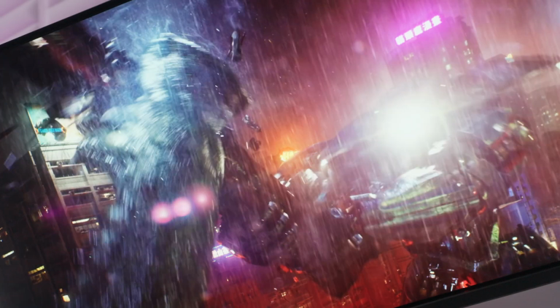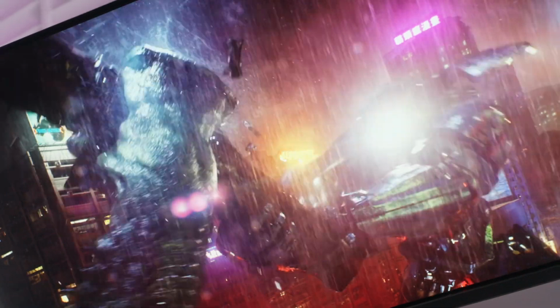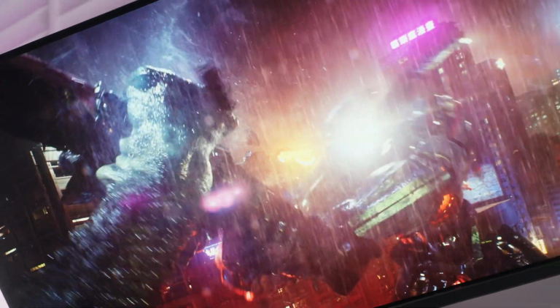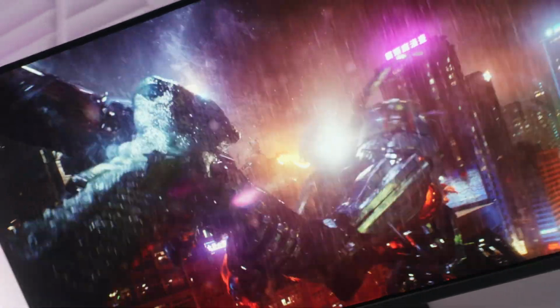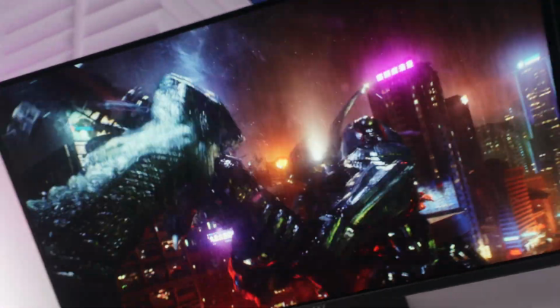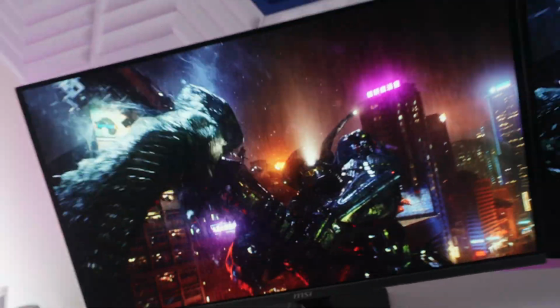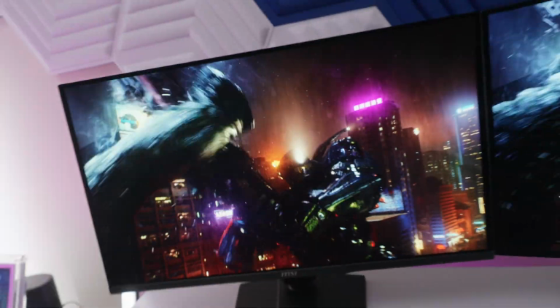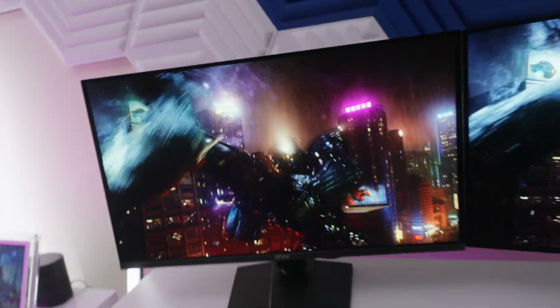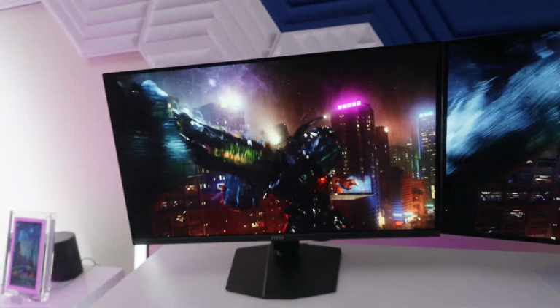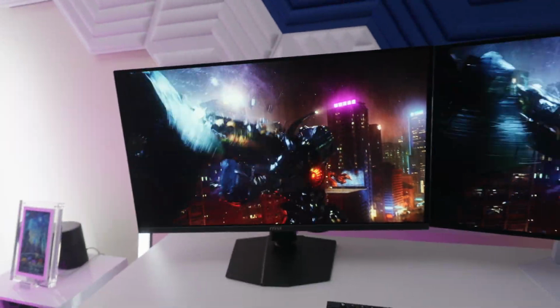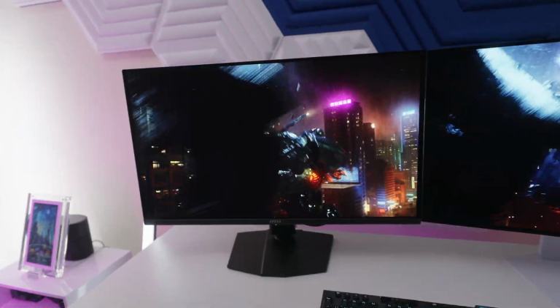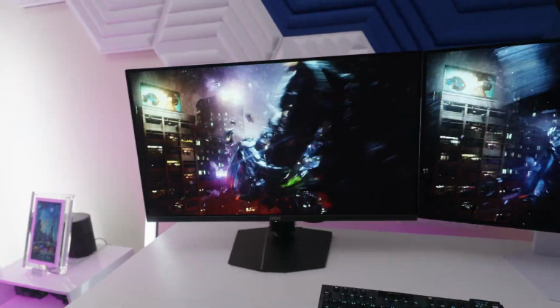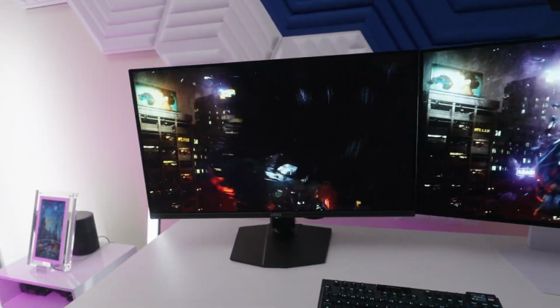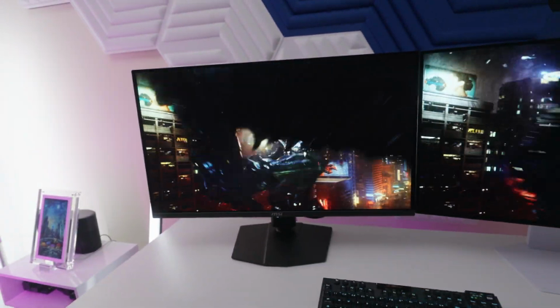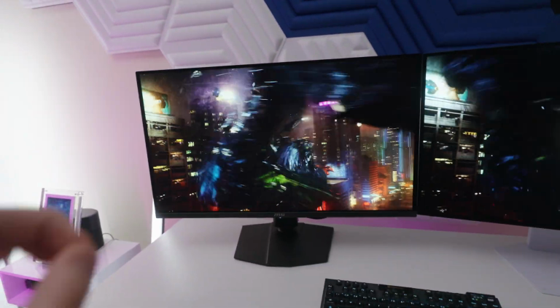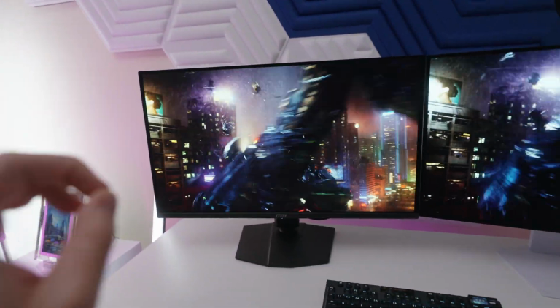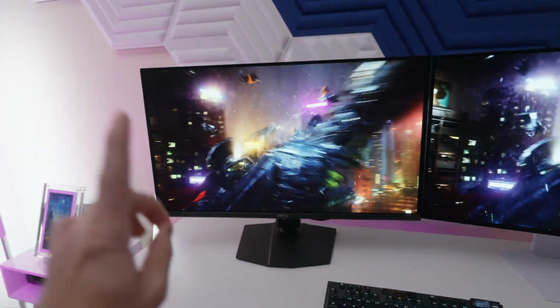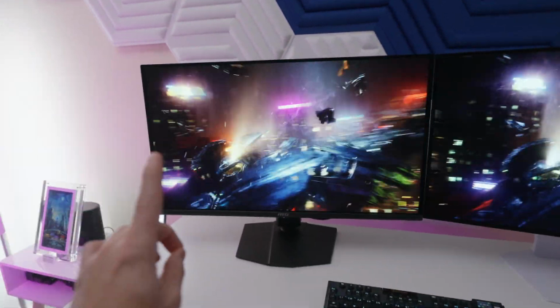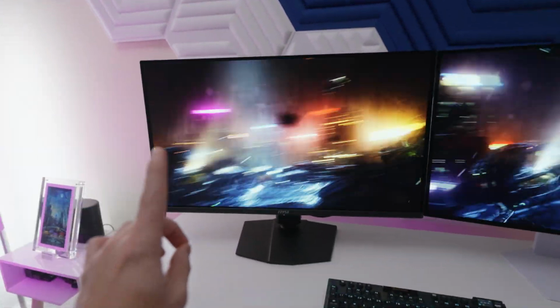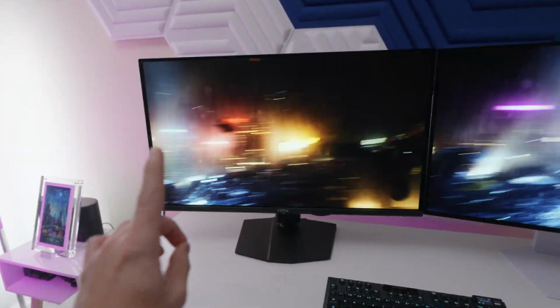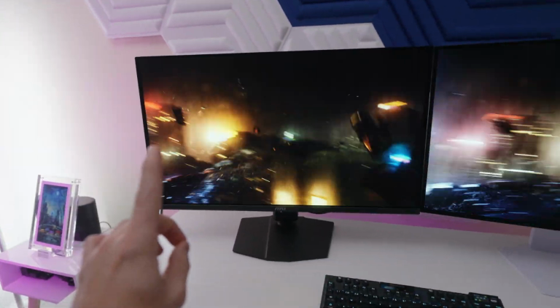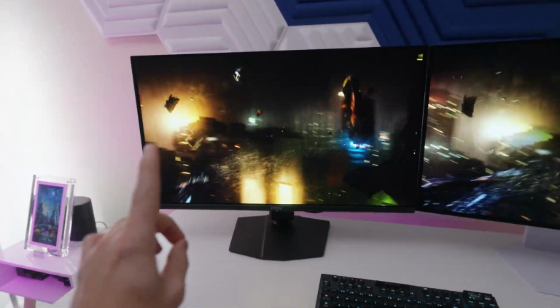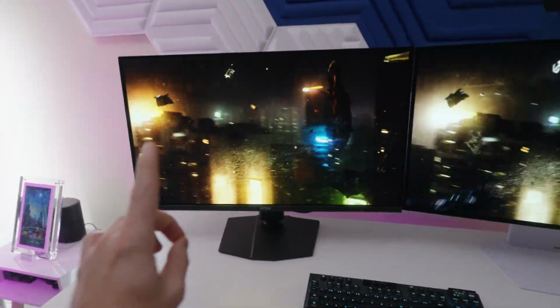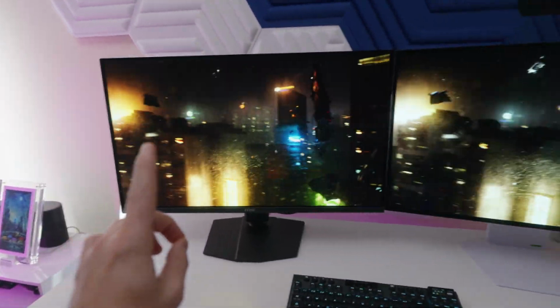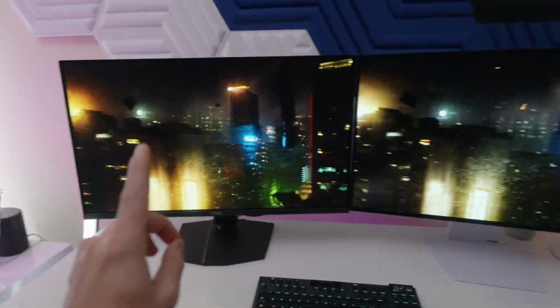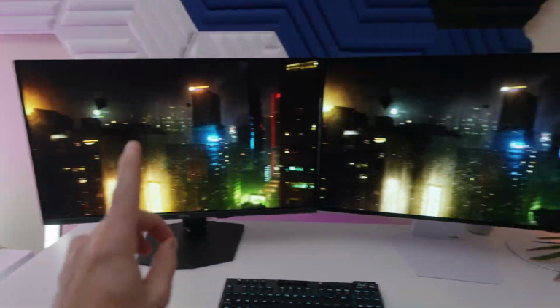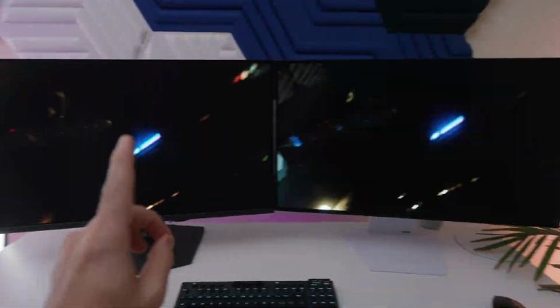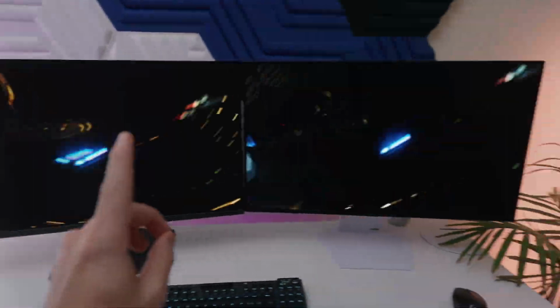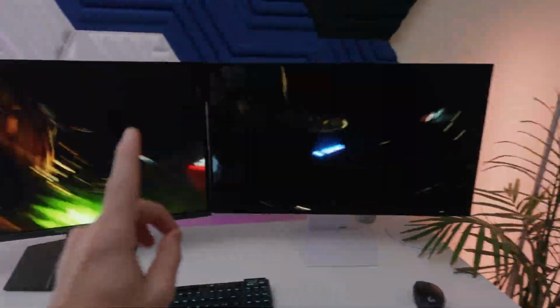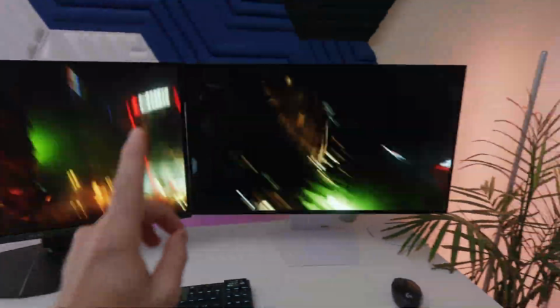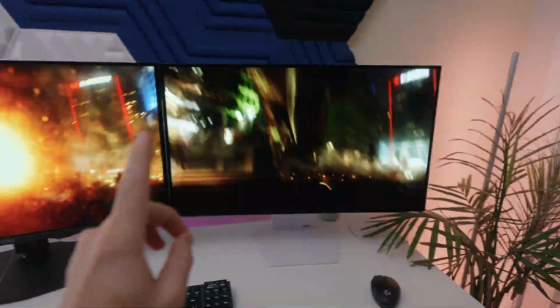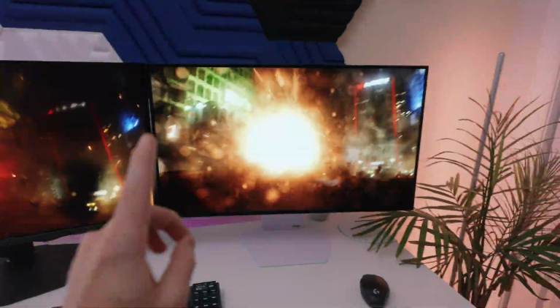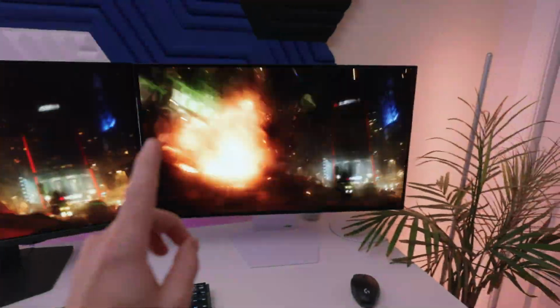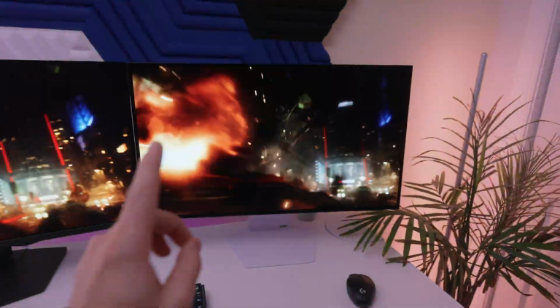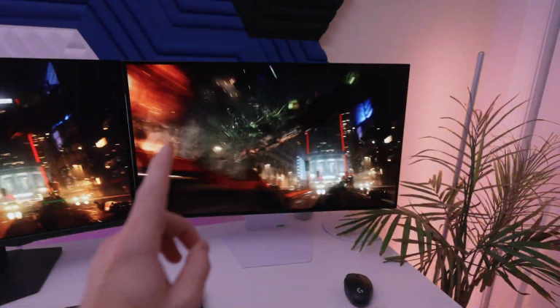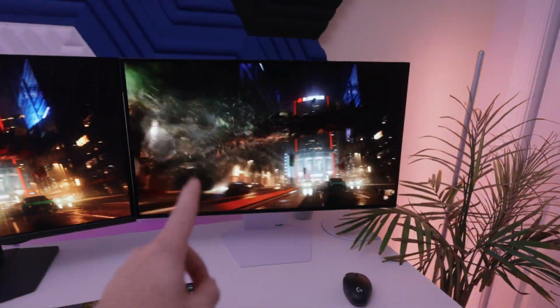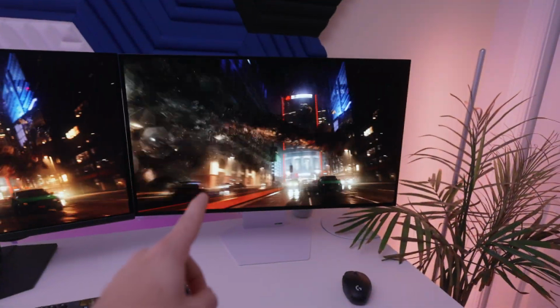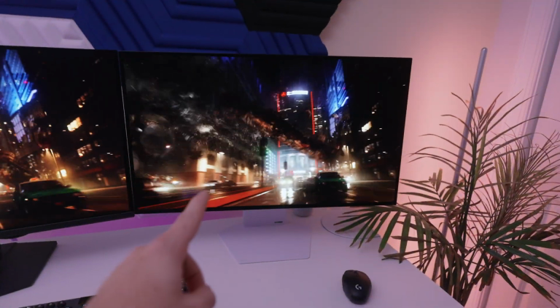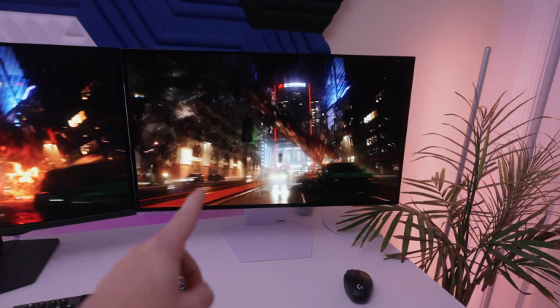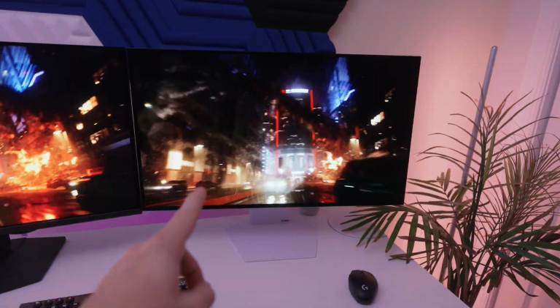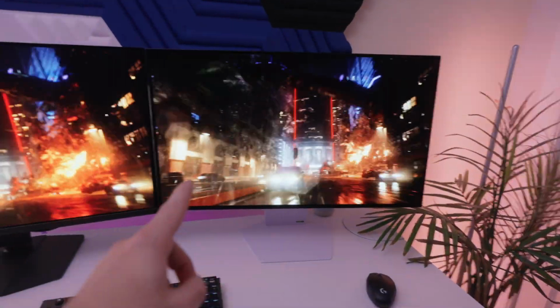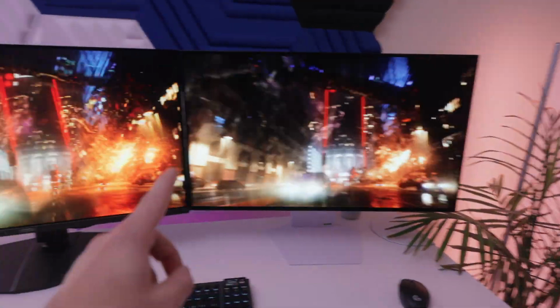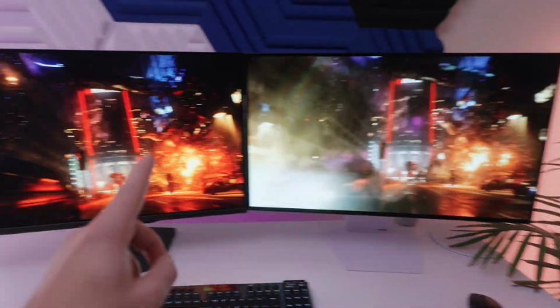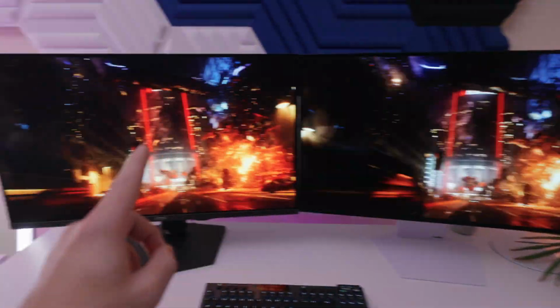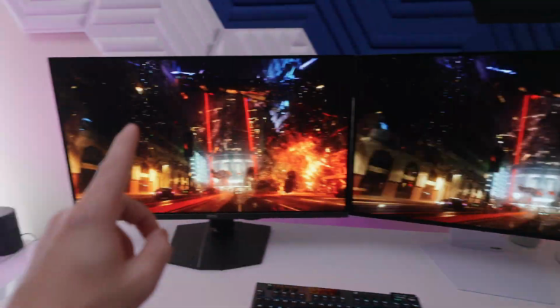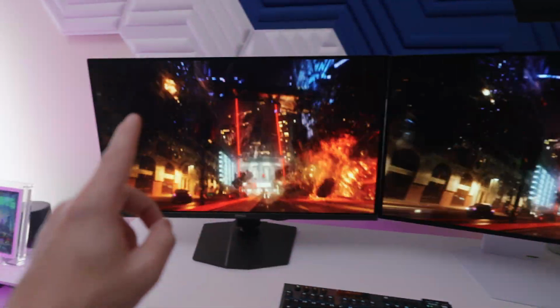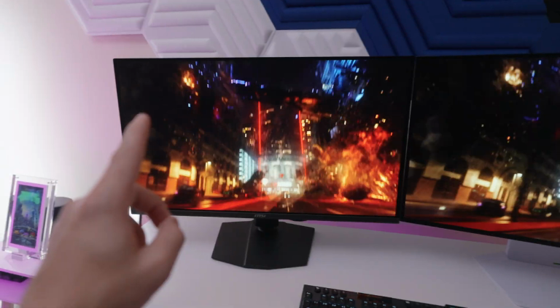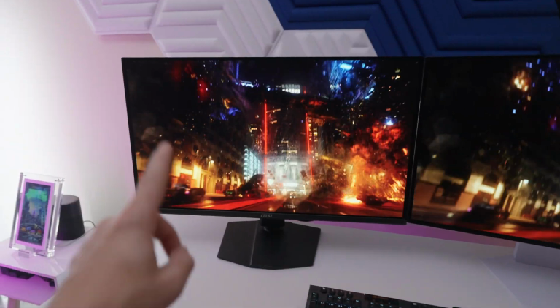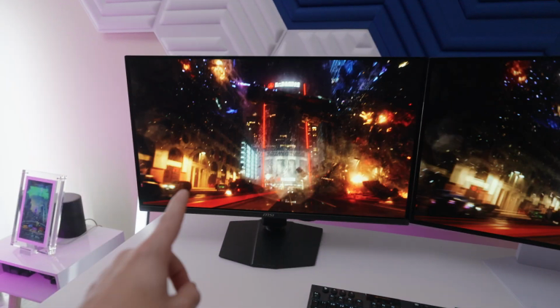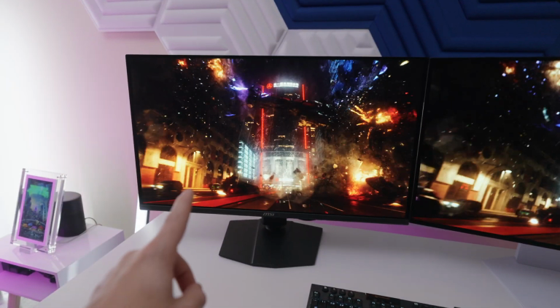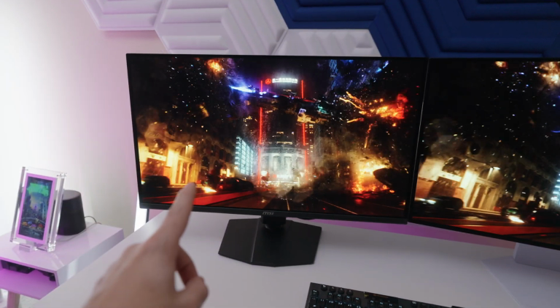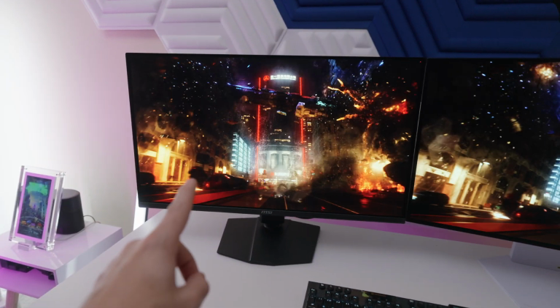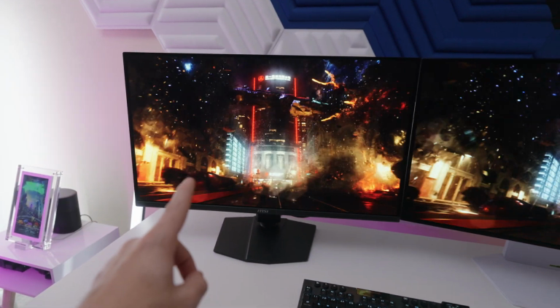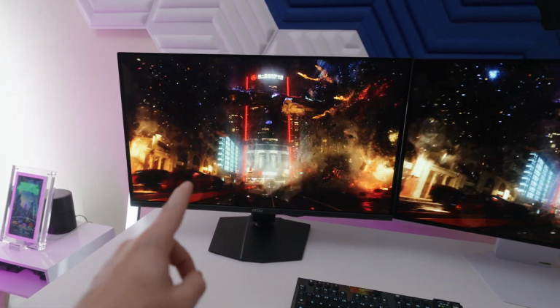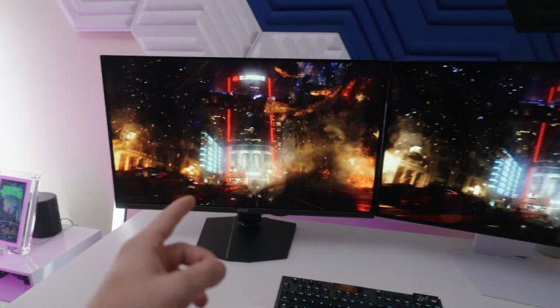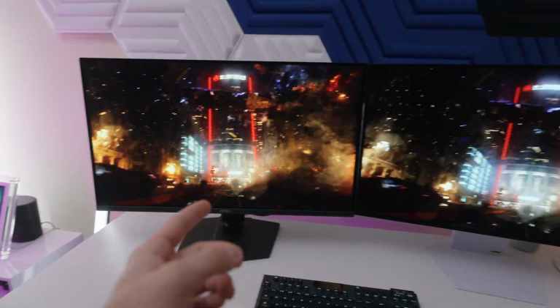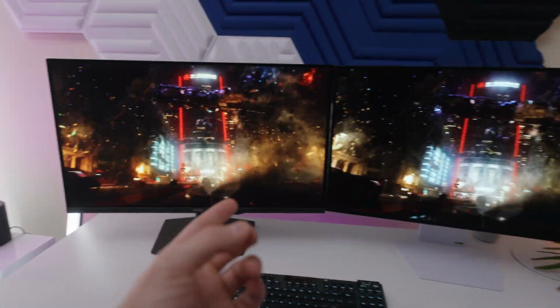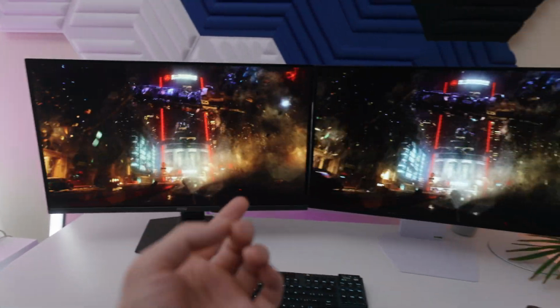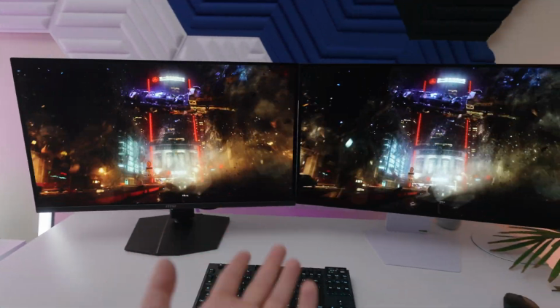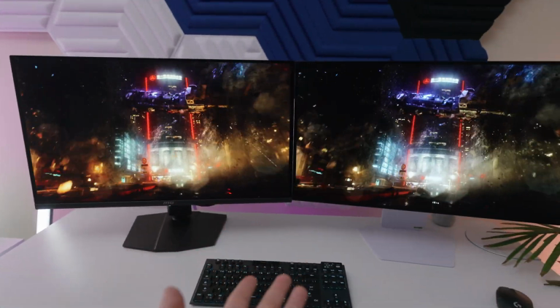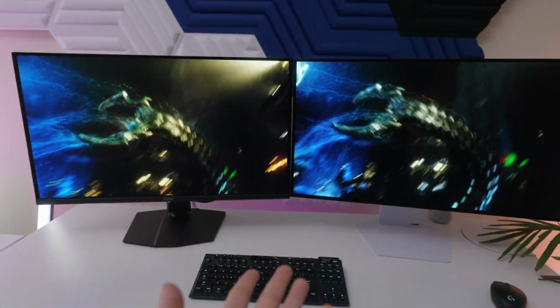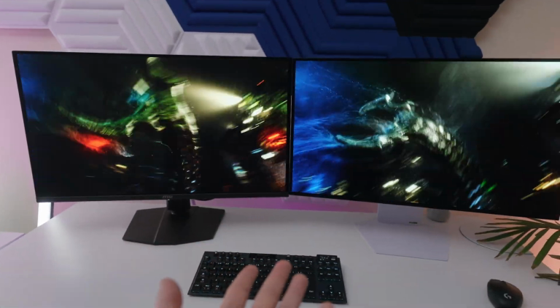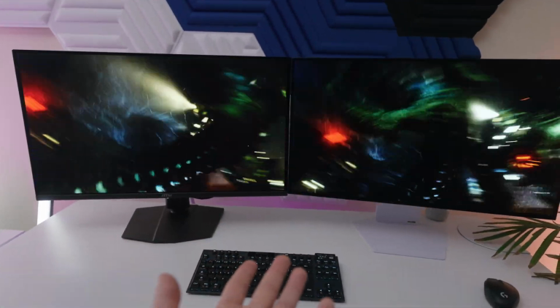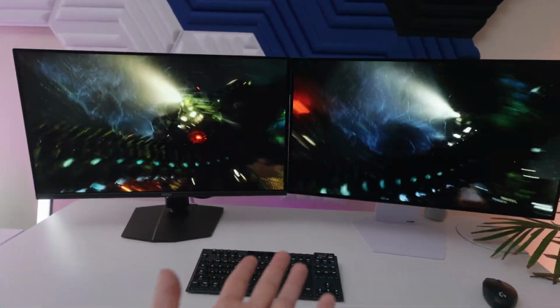When trying to pick out an OLED monitor, one of the big questions you might ask yourself is: do I go with WOLED or QD-OLED? Let's talk about it.